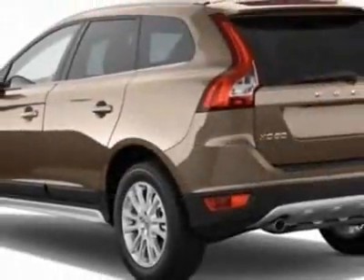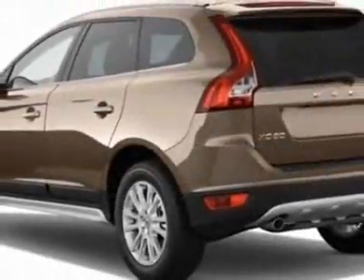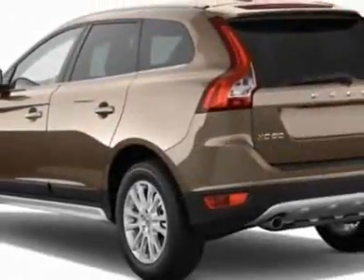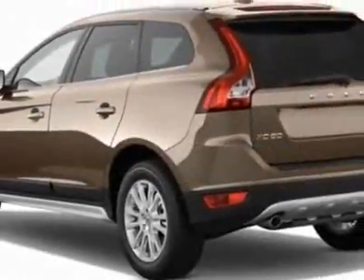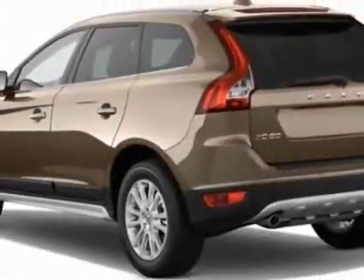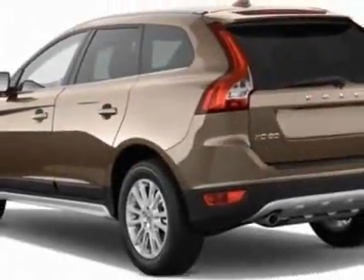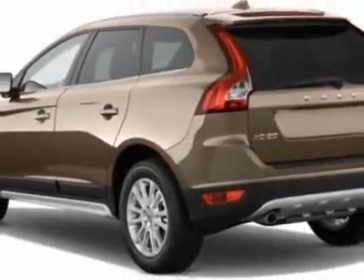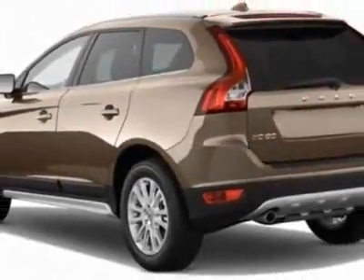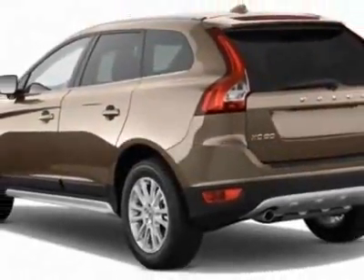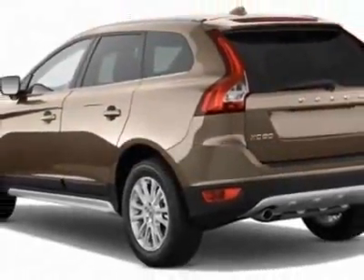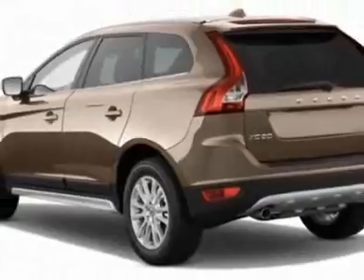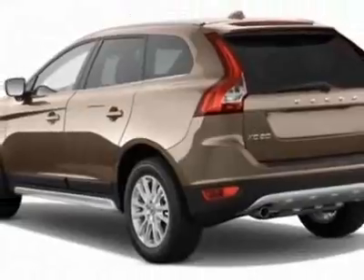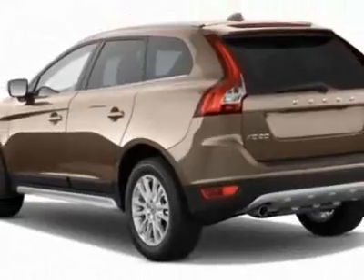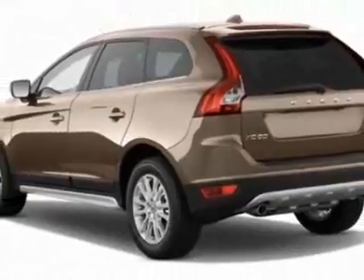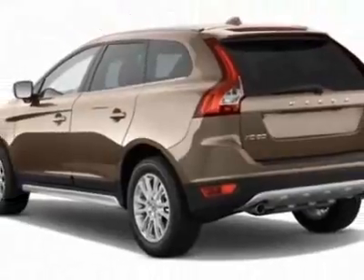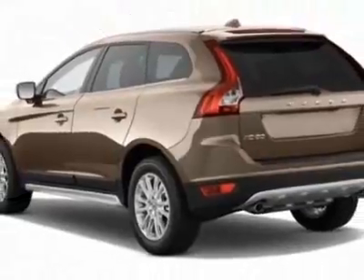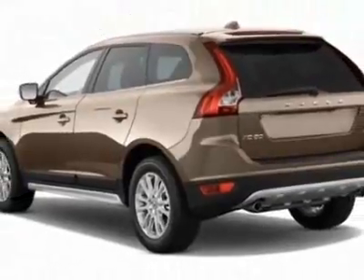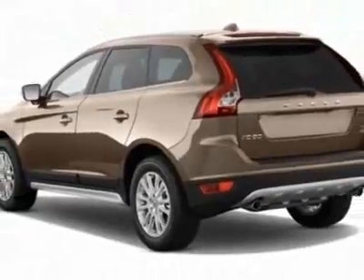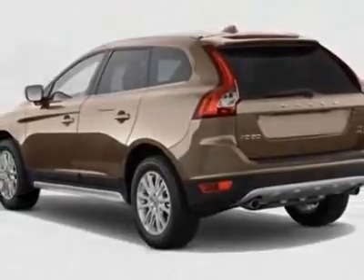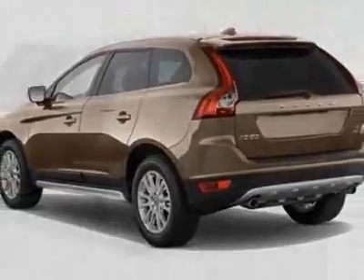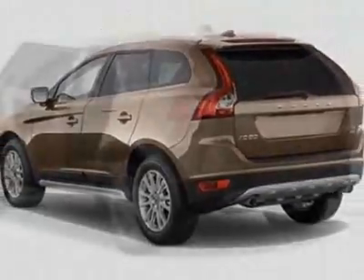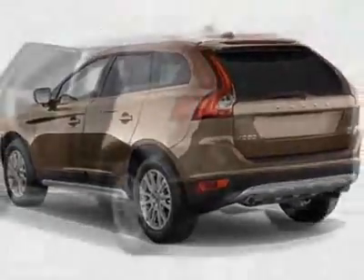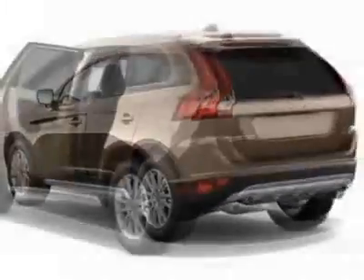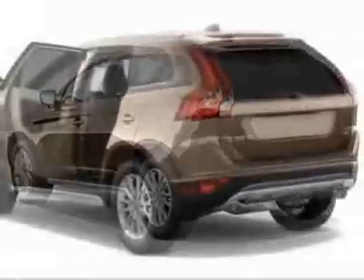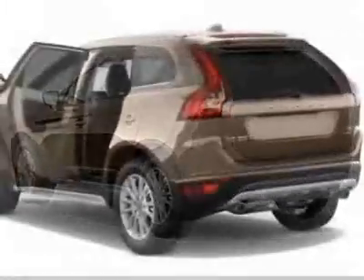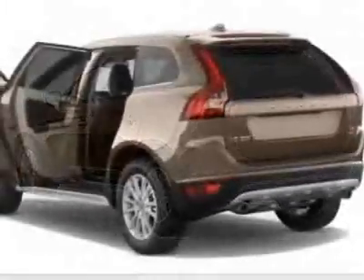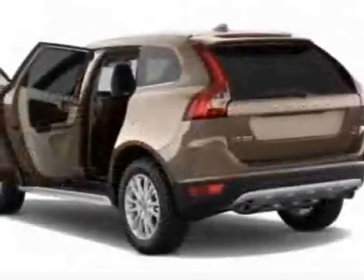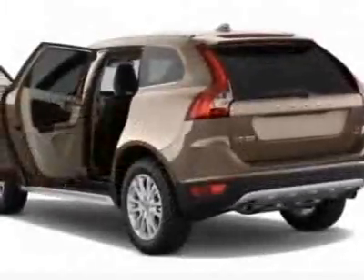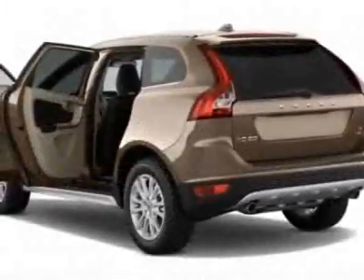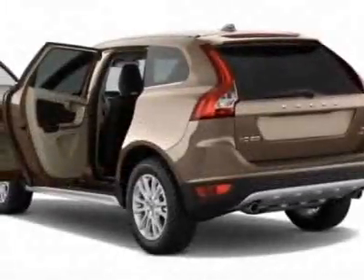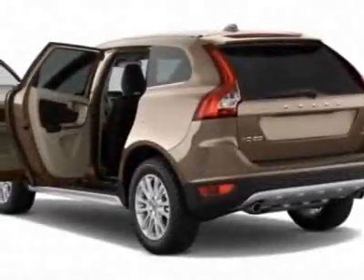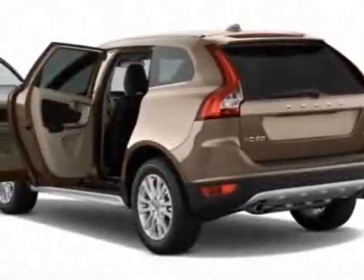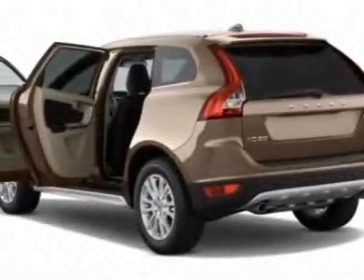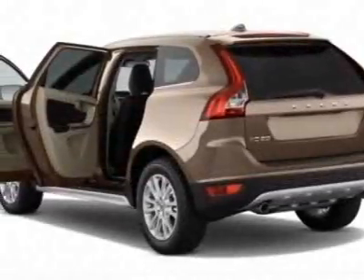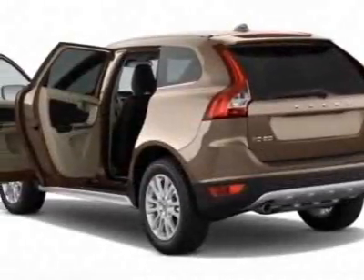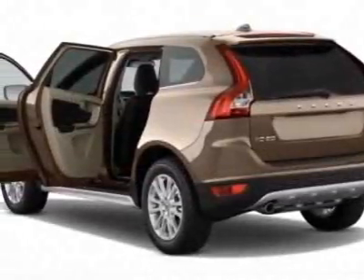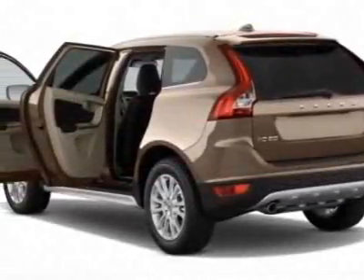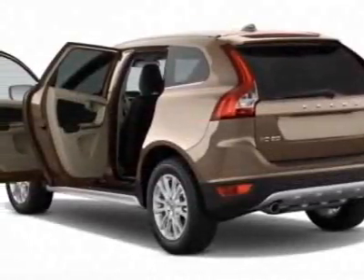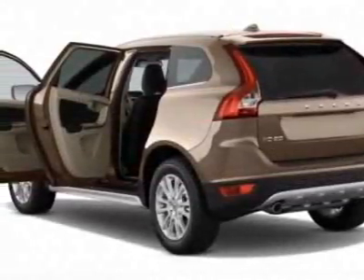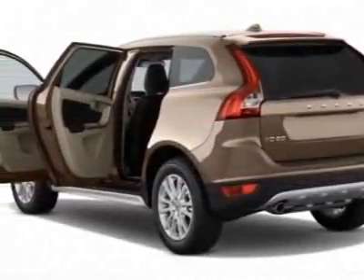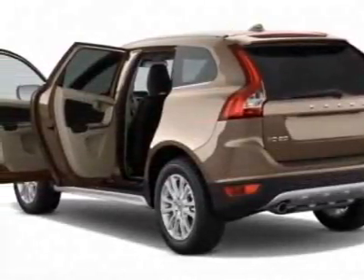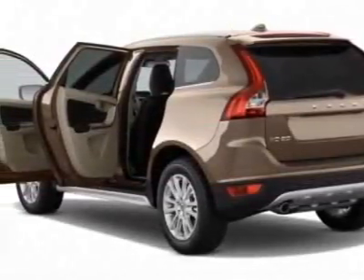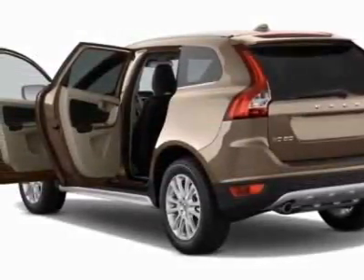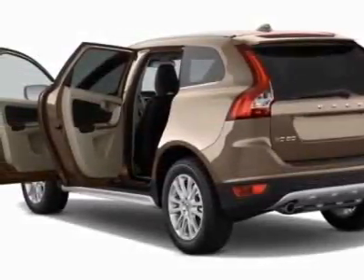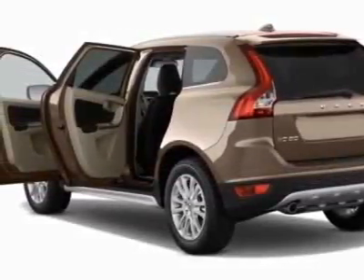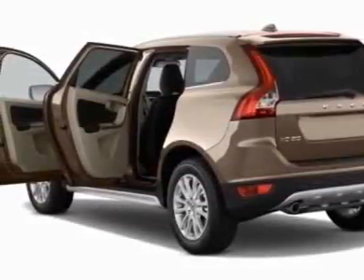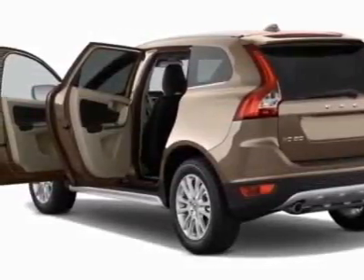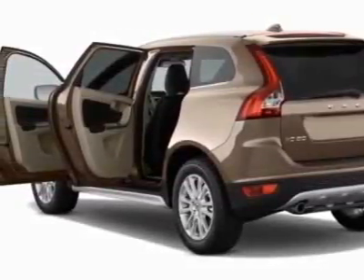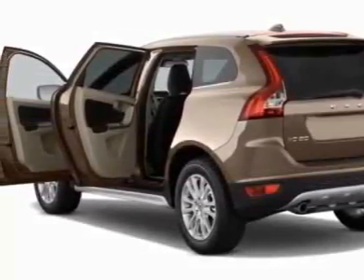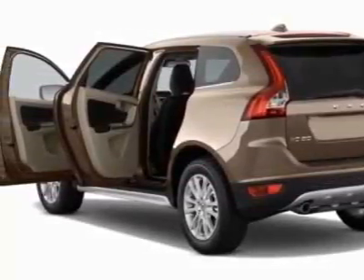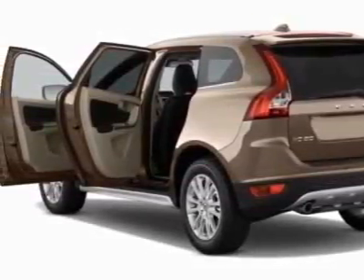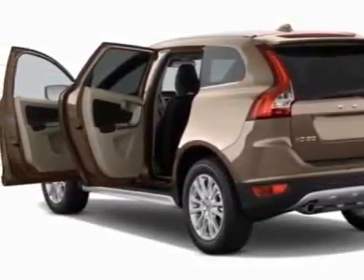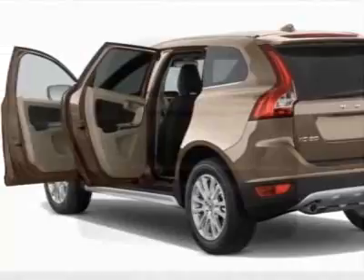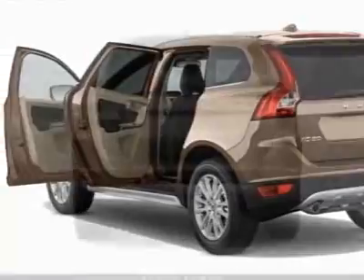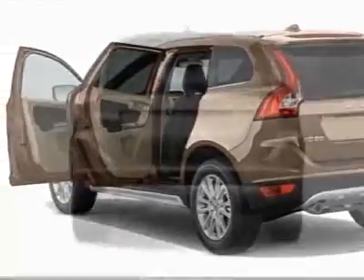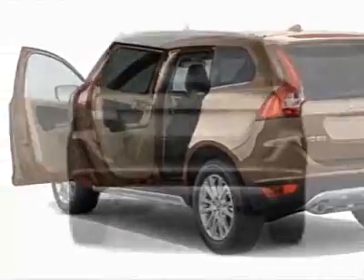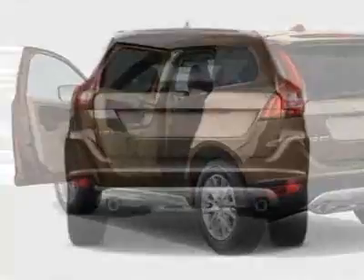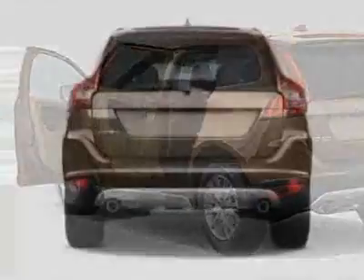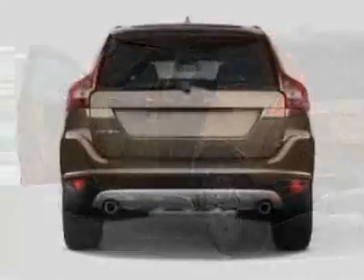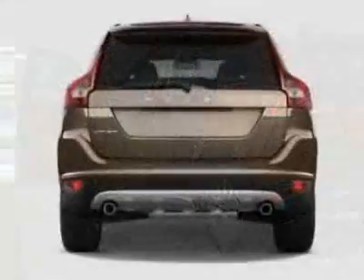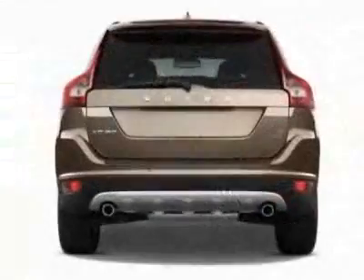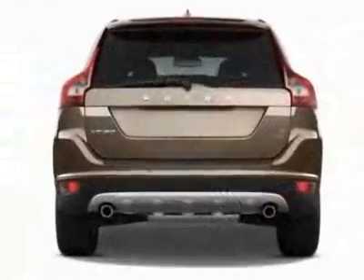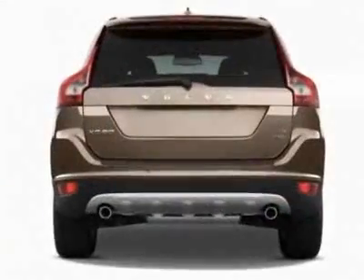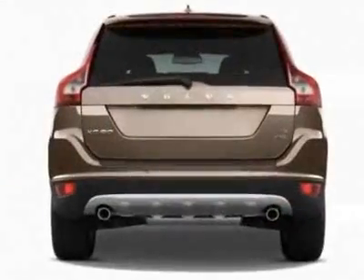This XC60 boasts a 3.0 liter inline 6 engine and has a 6-speed automatic transmission.